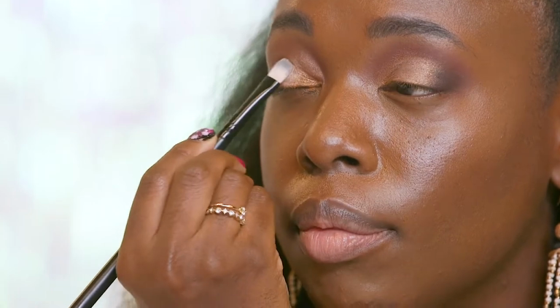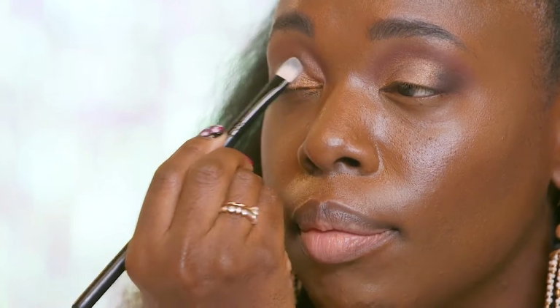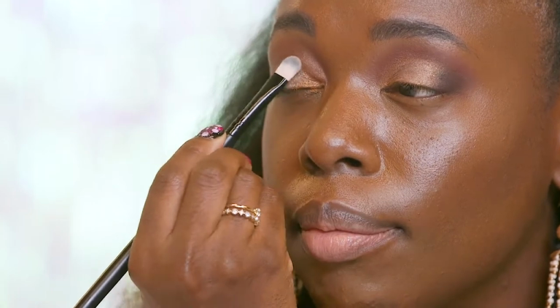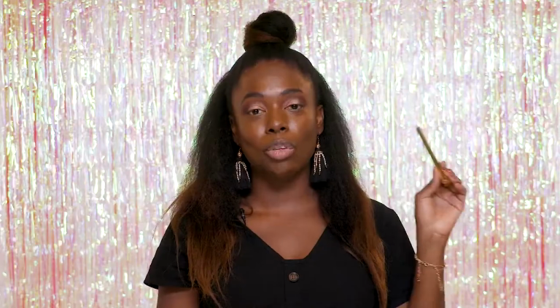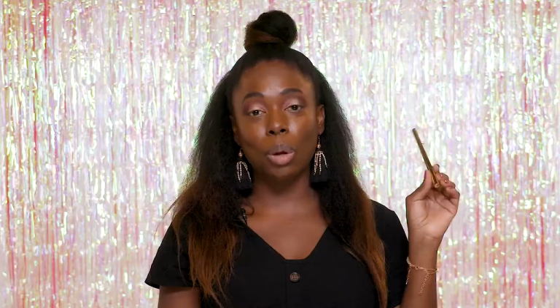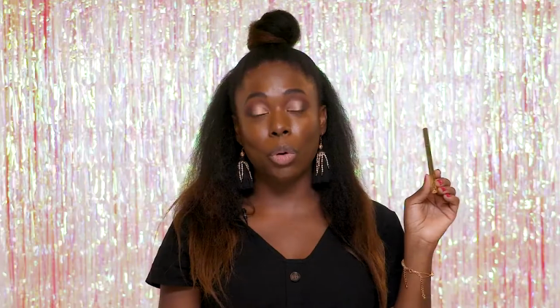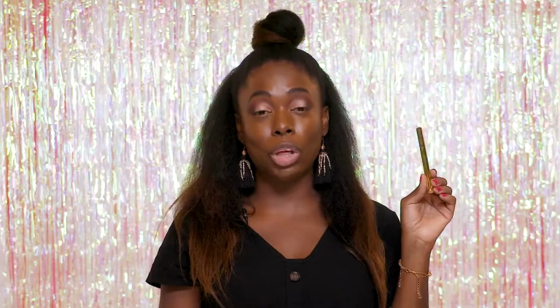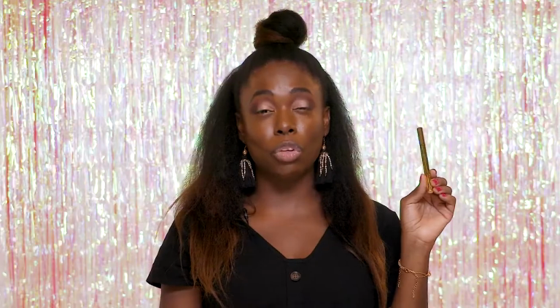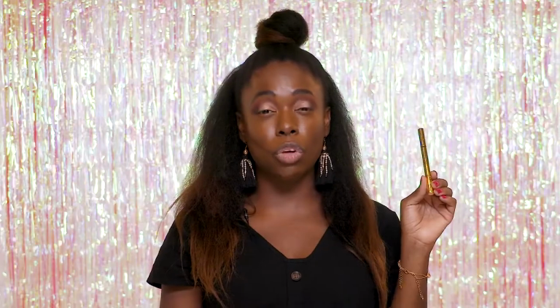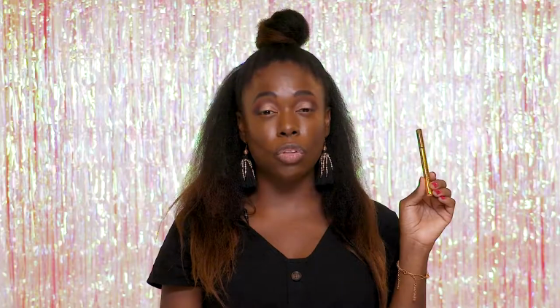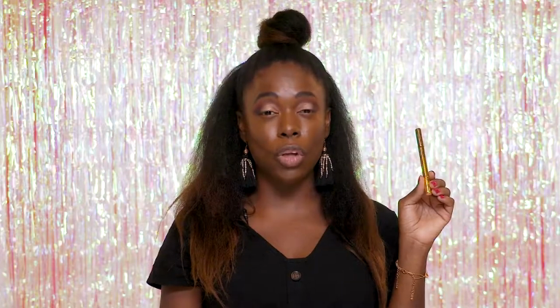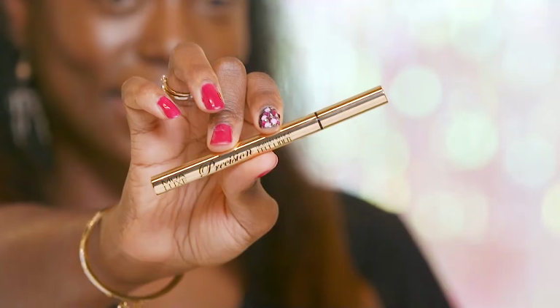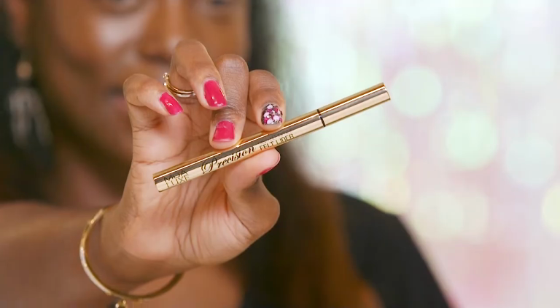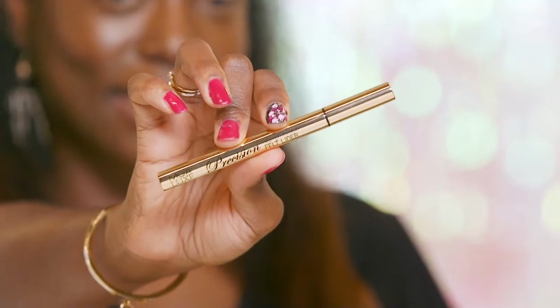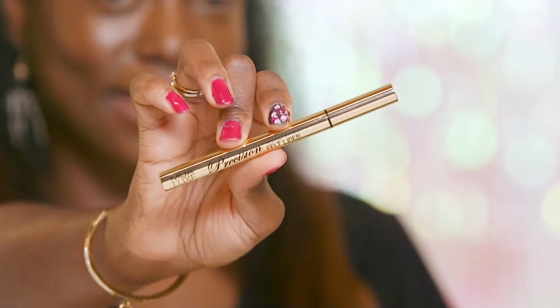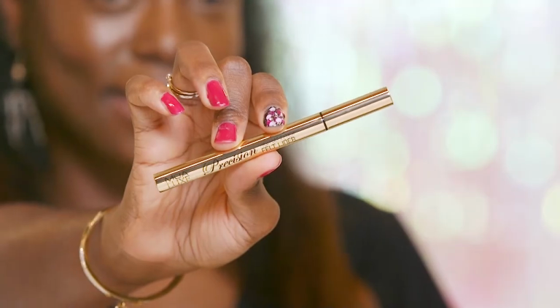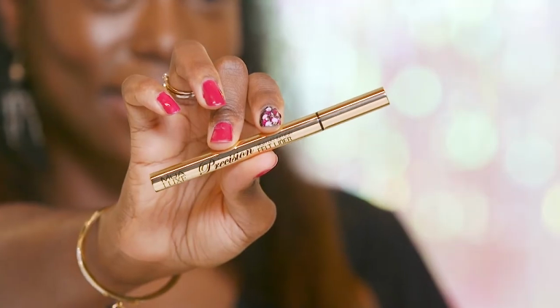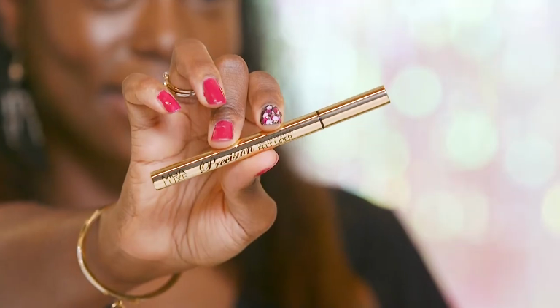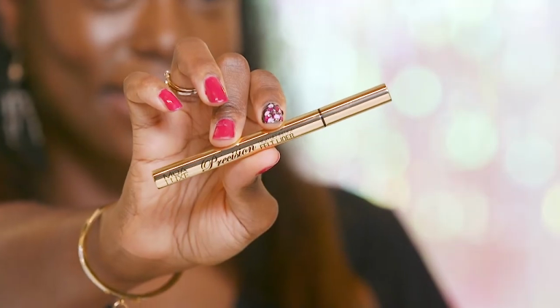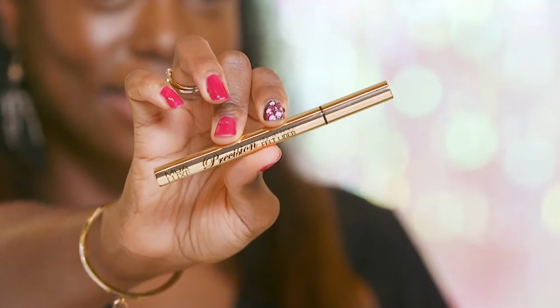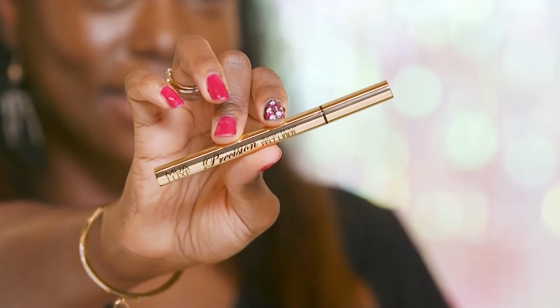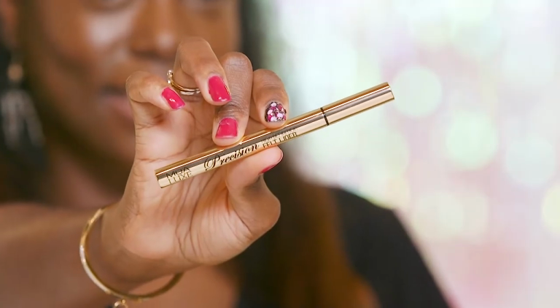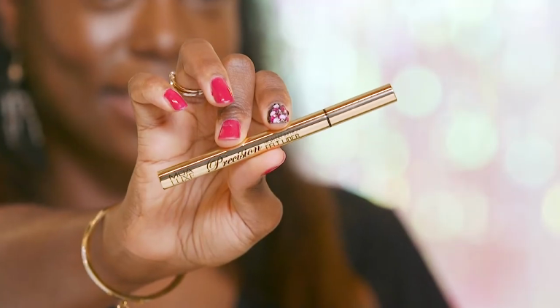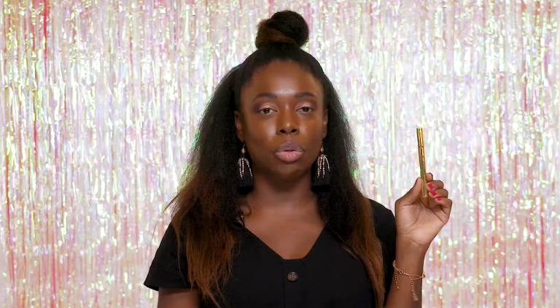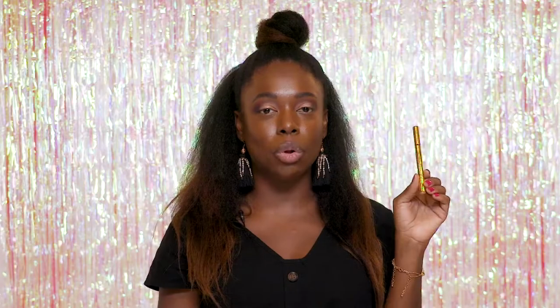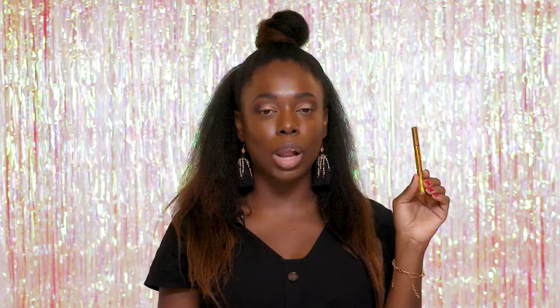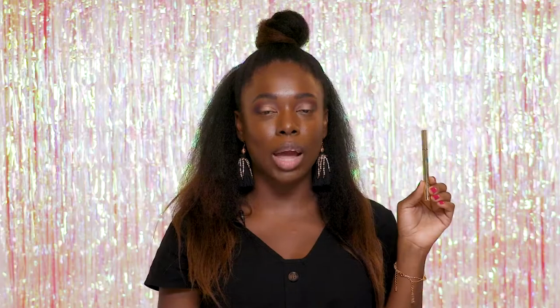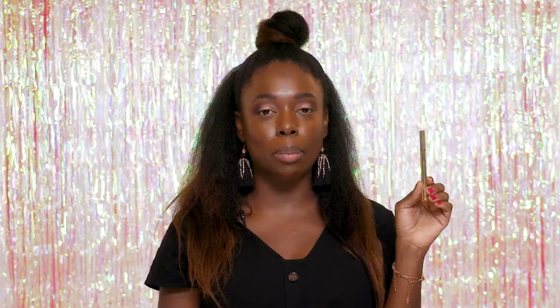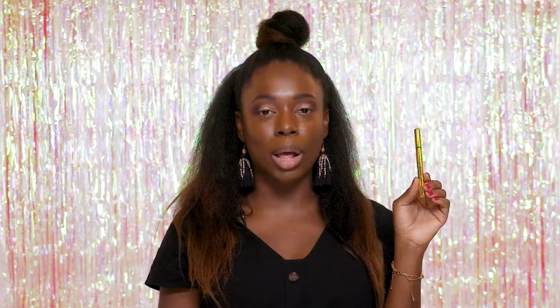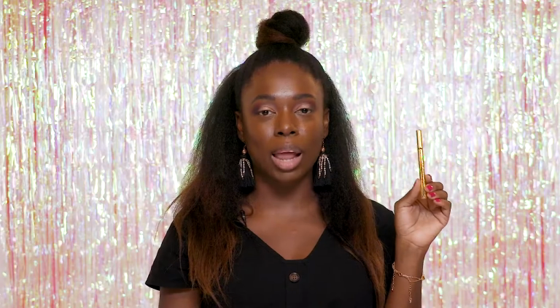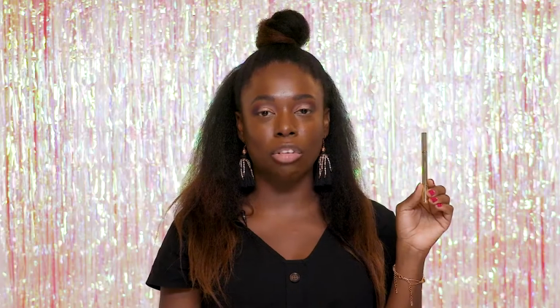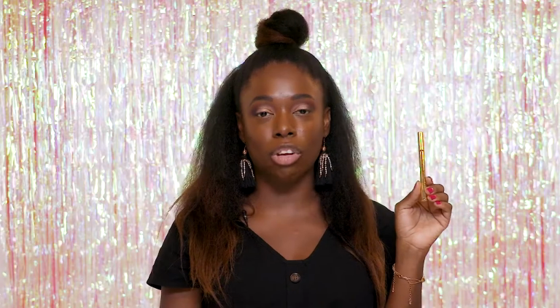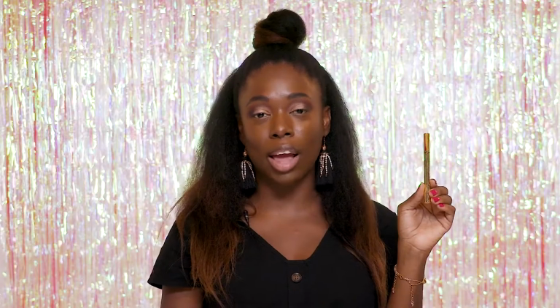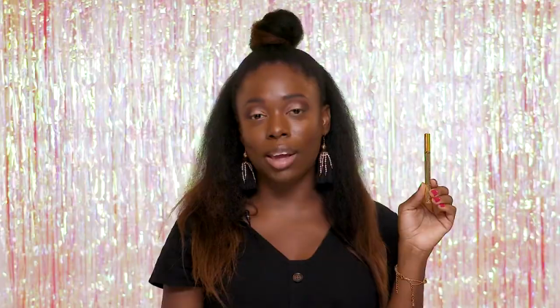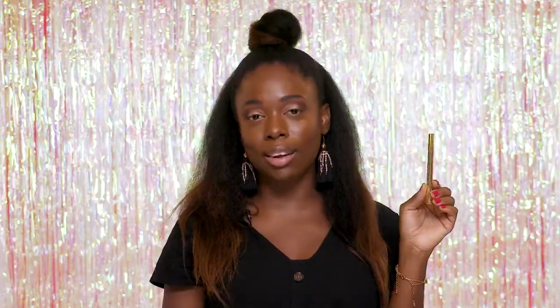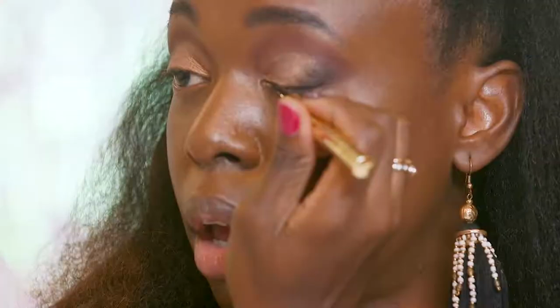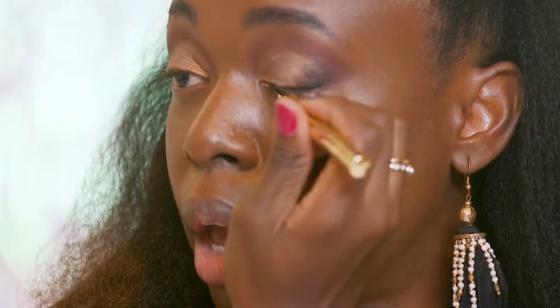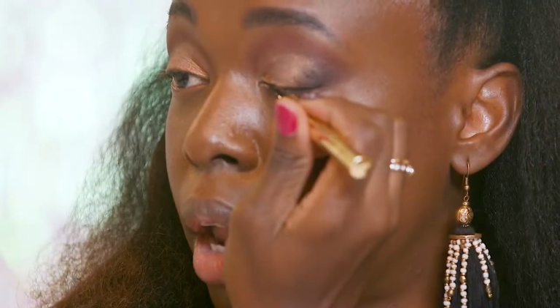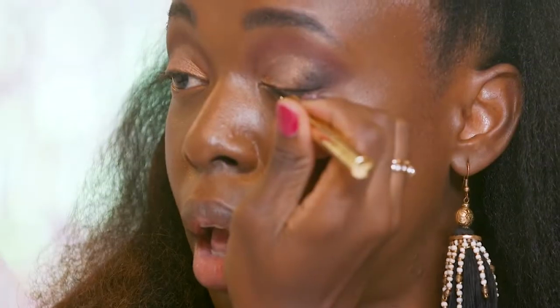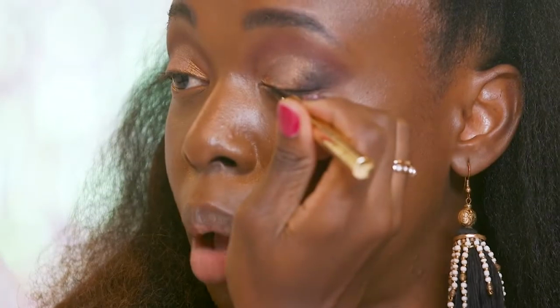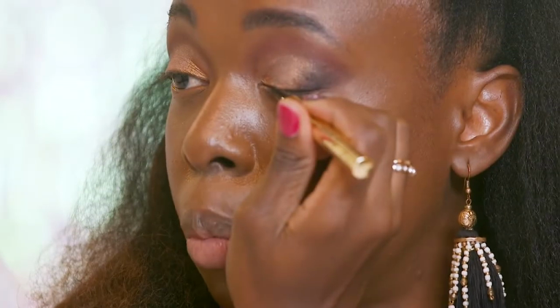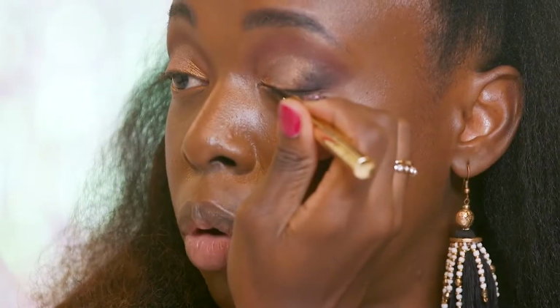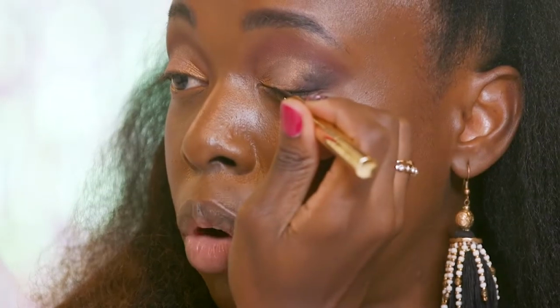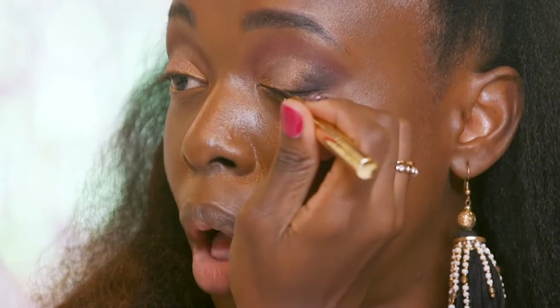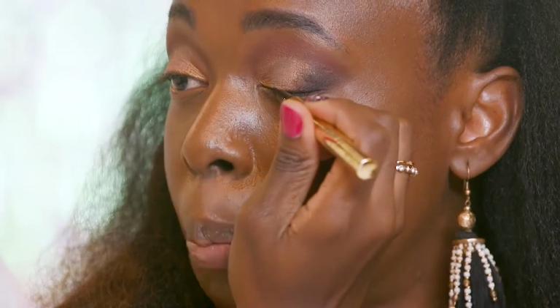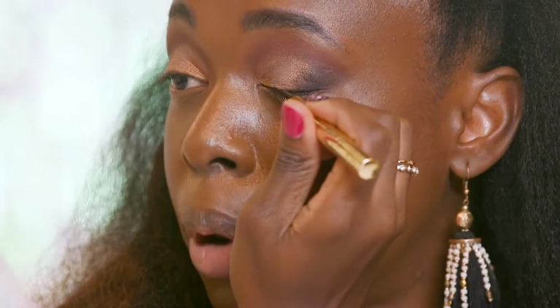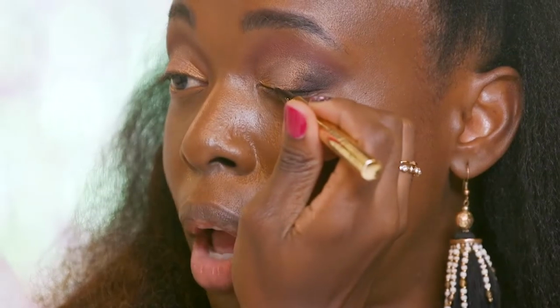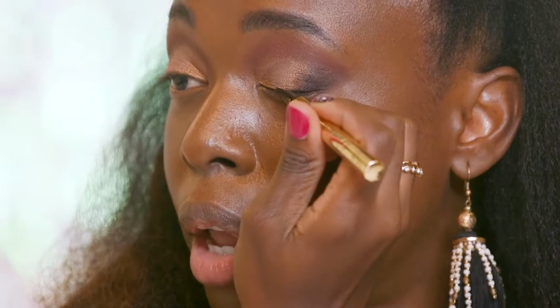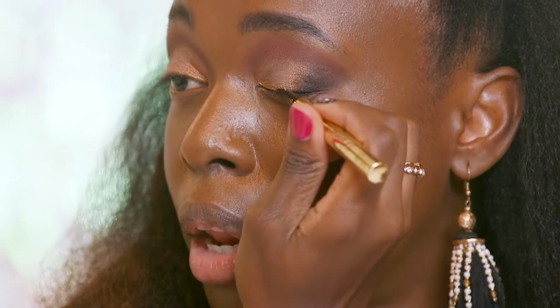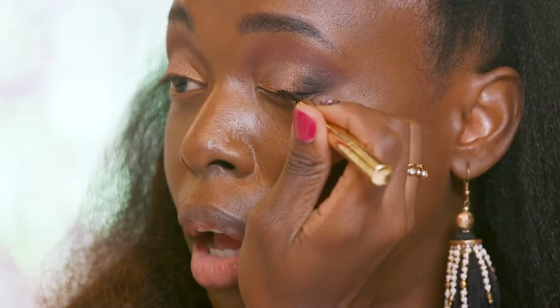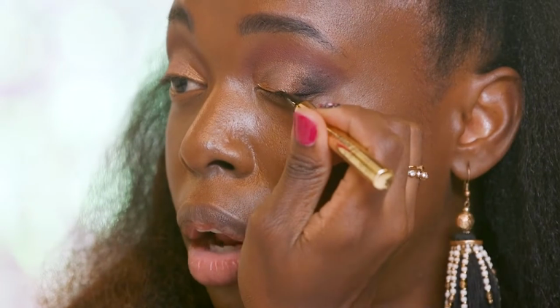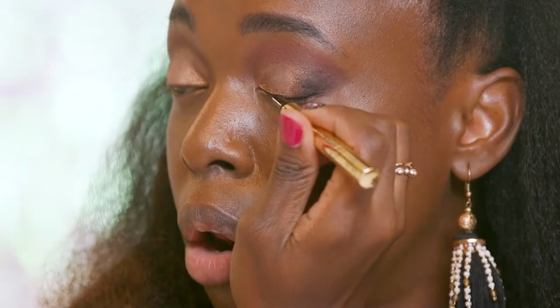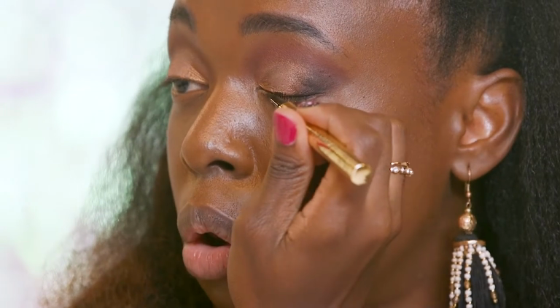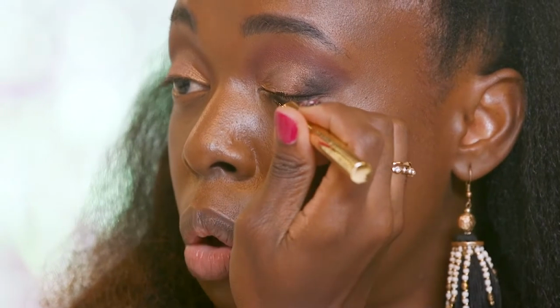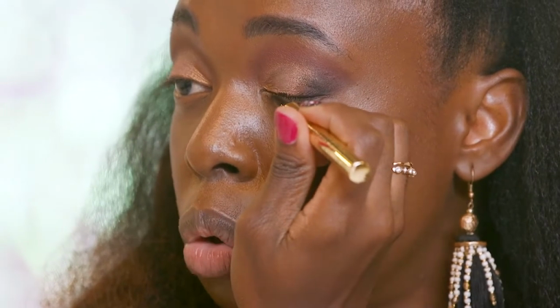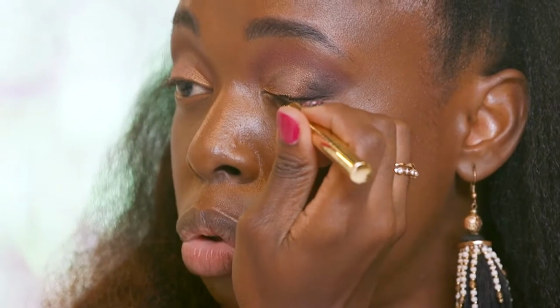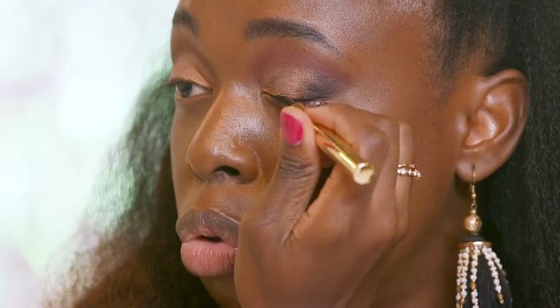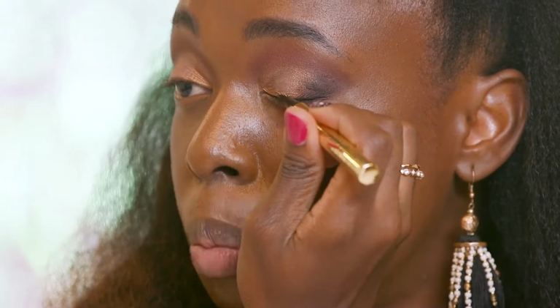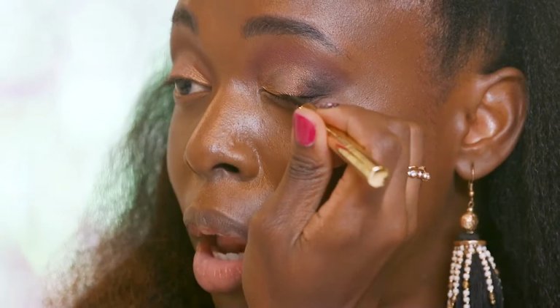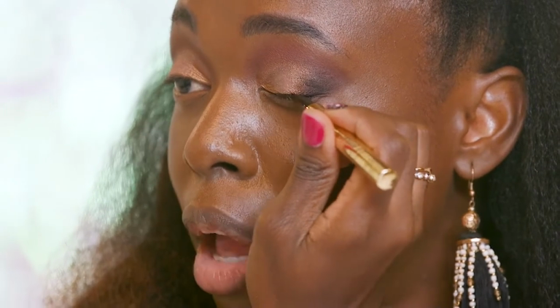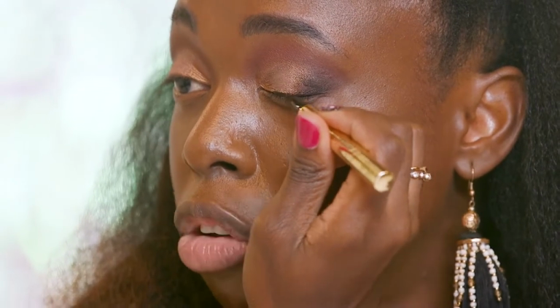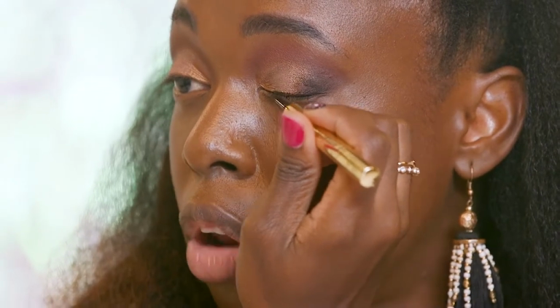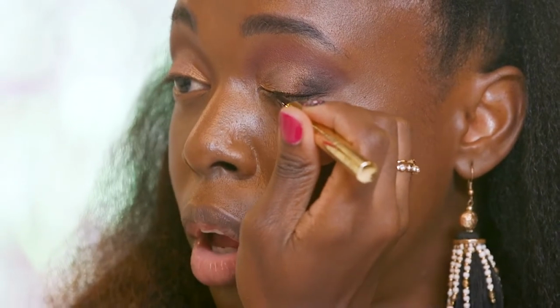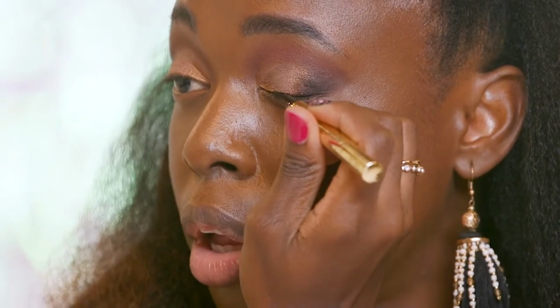I'm going to use the Emure Luxe liner to line my lash line and I'm applying that close to my lash line.